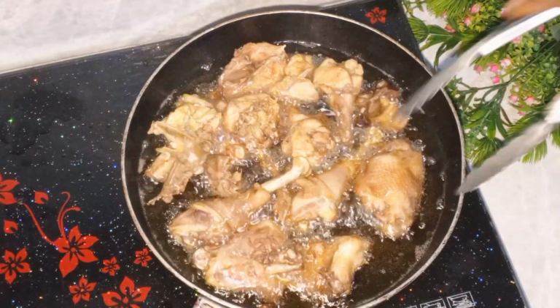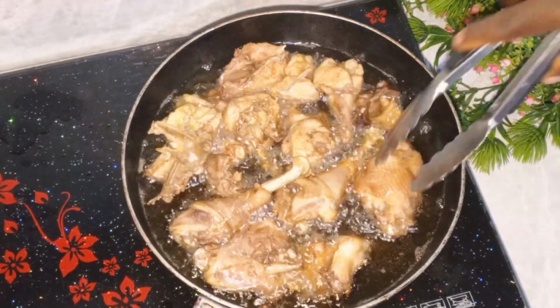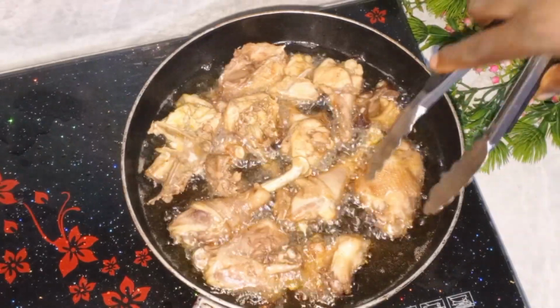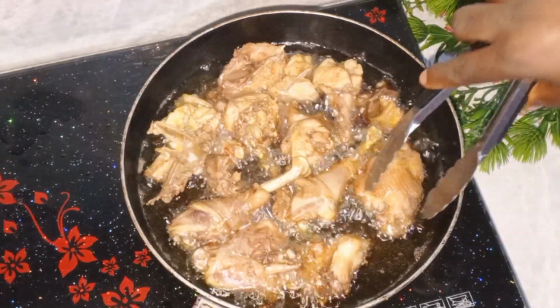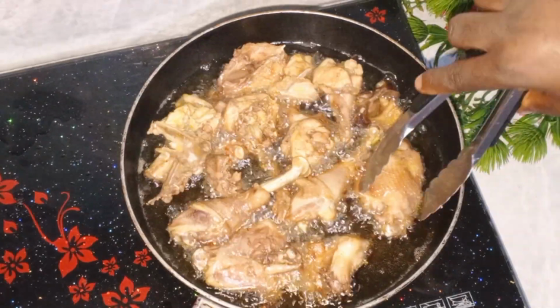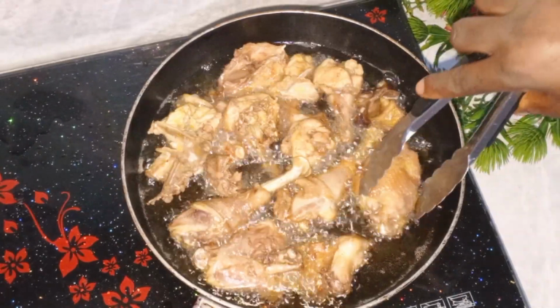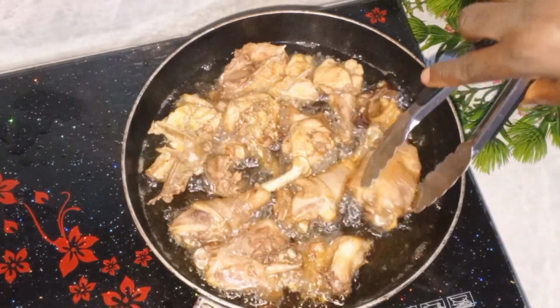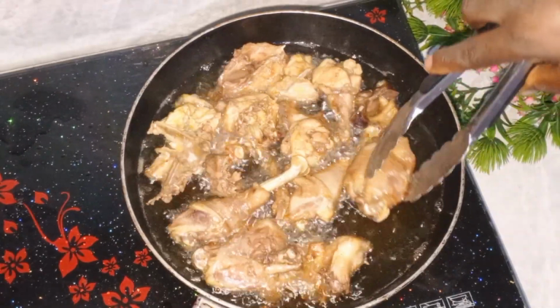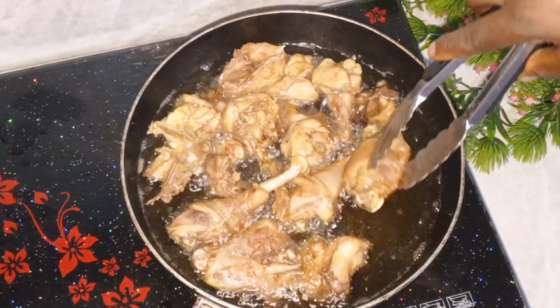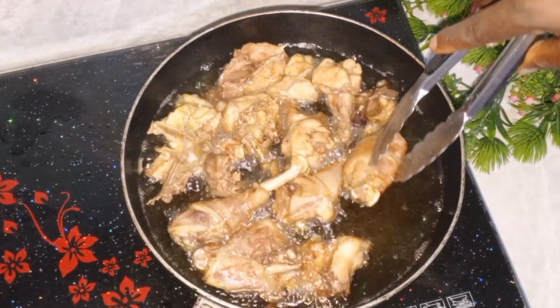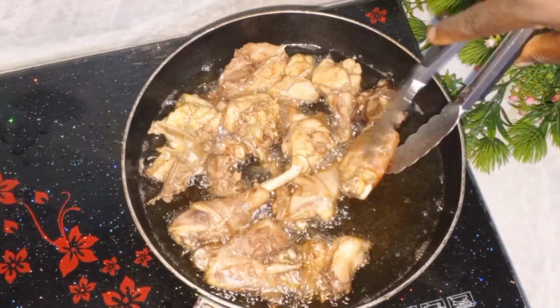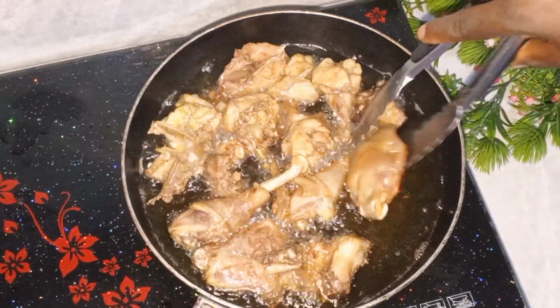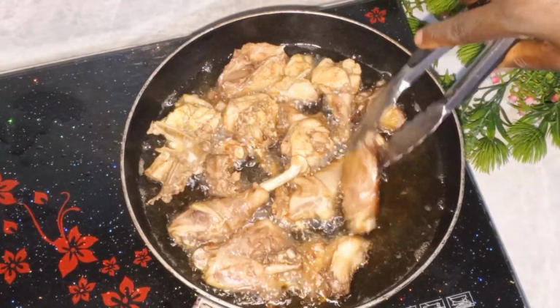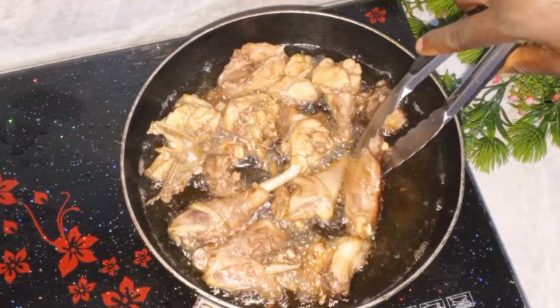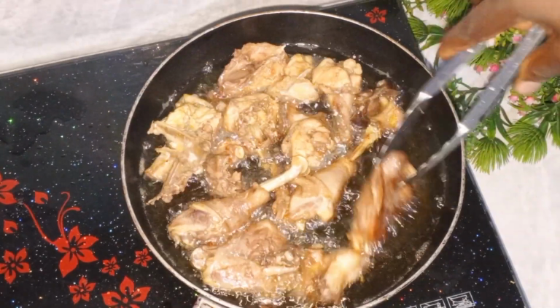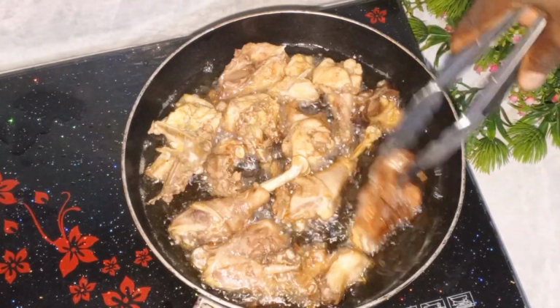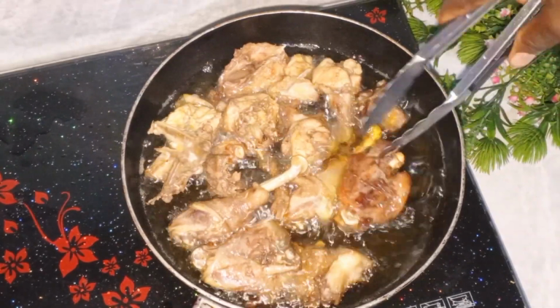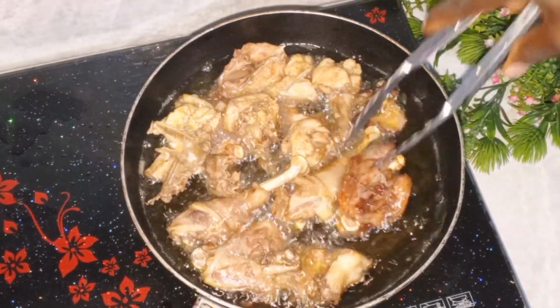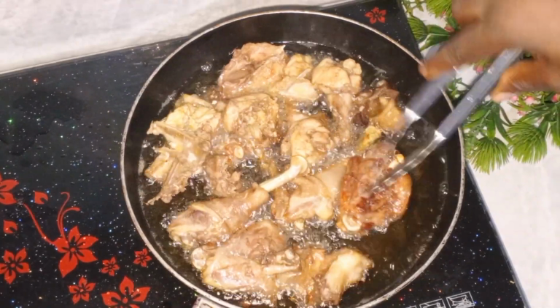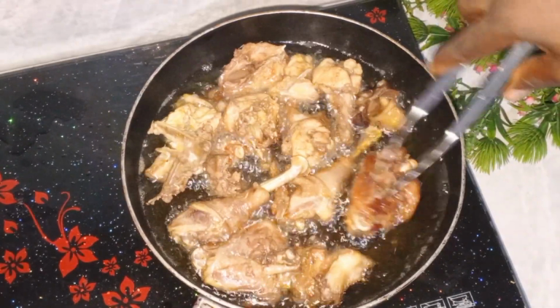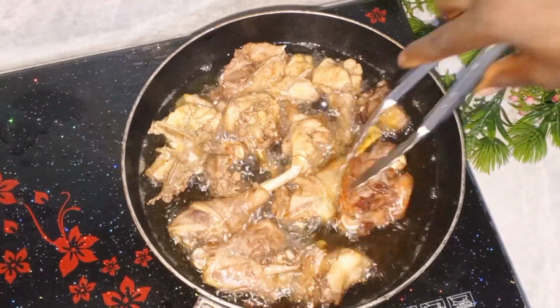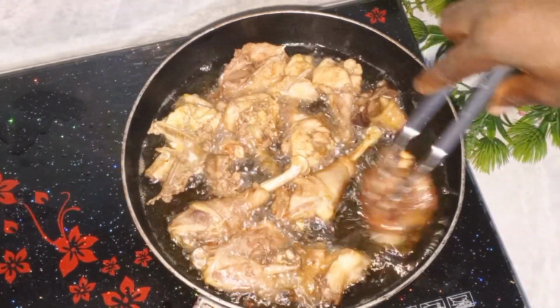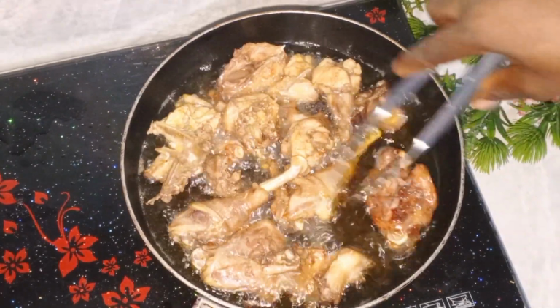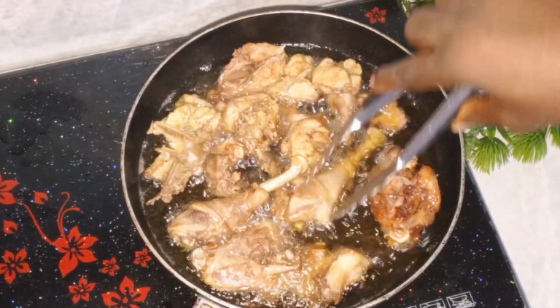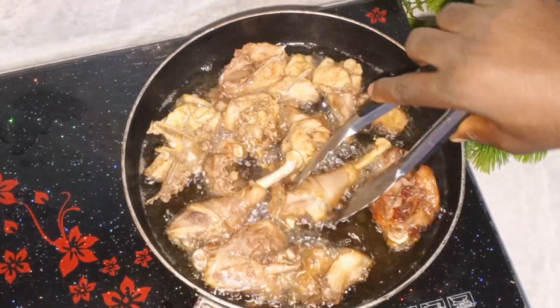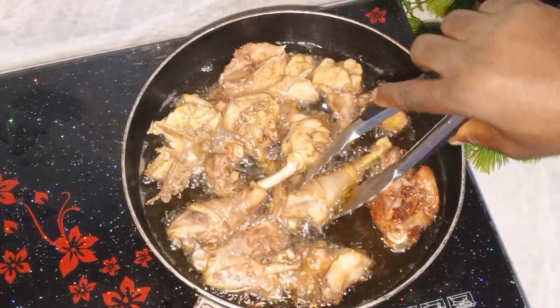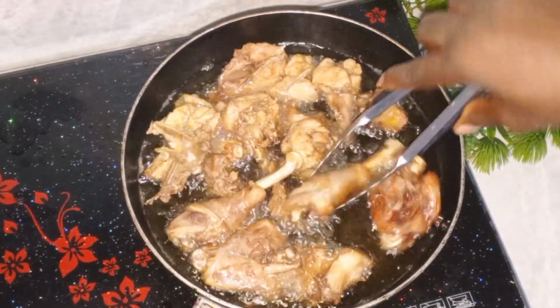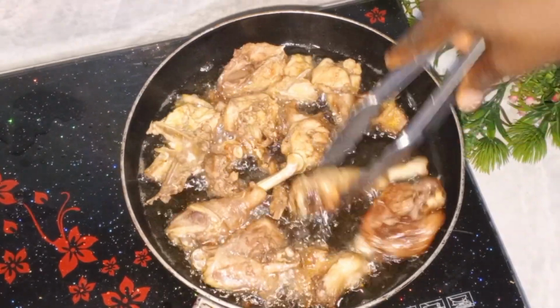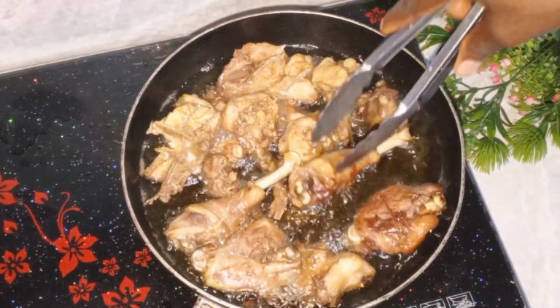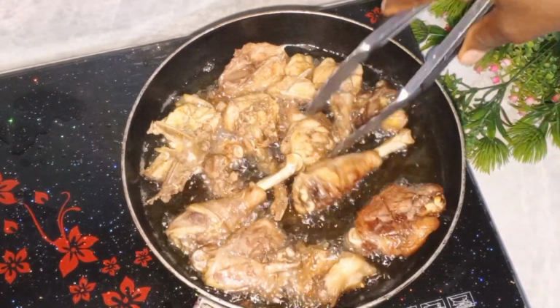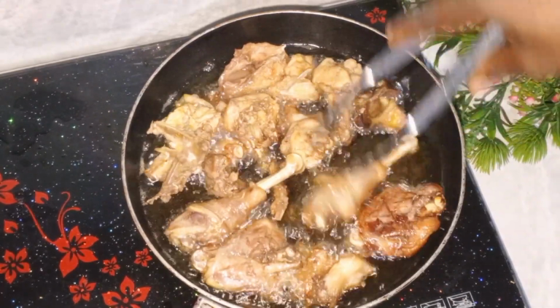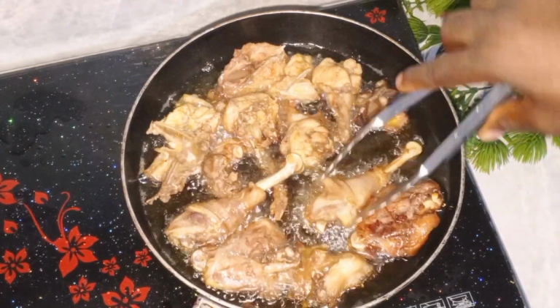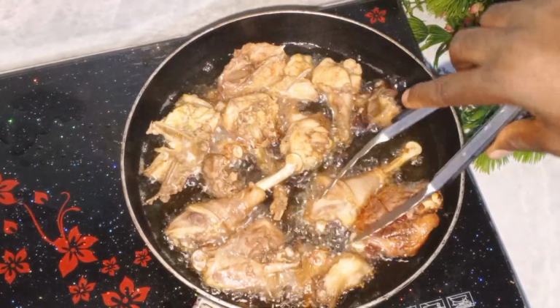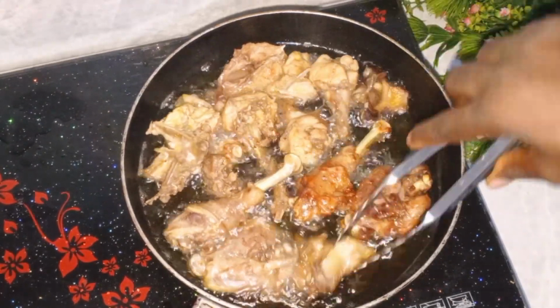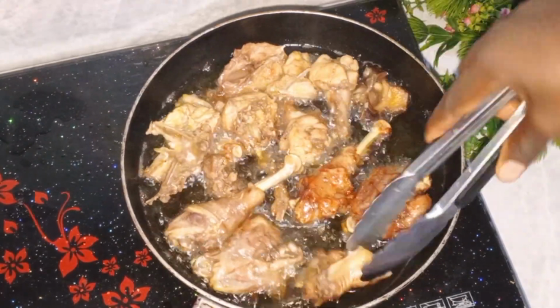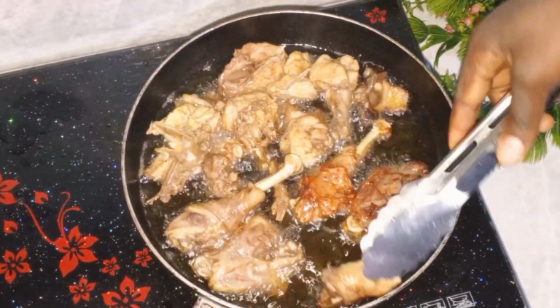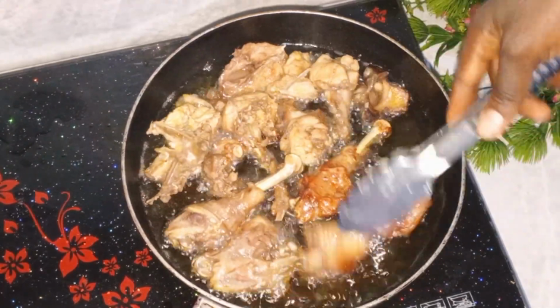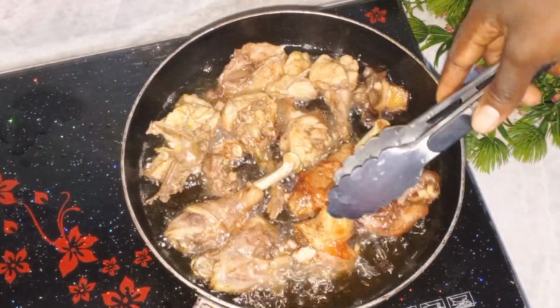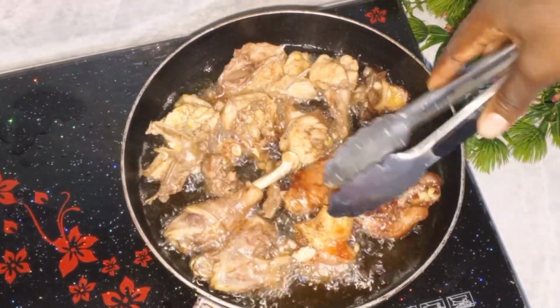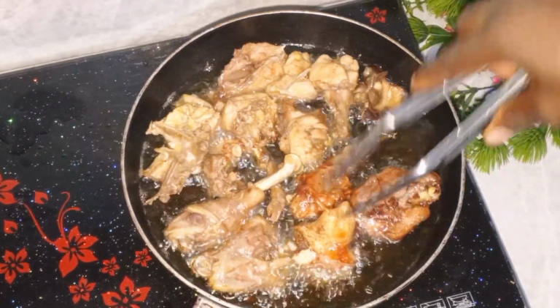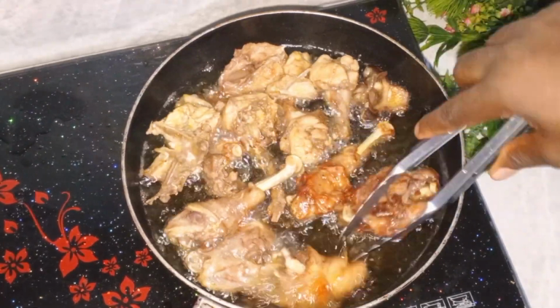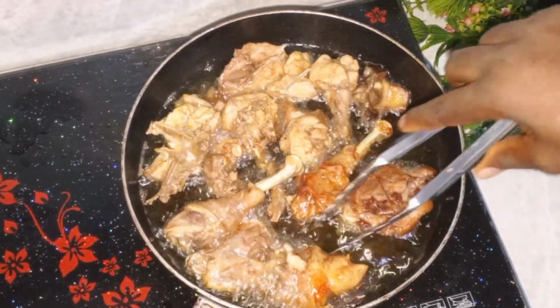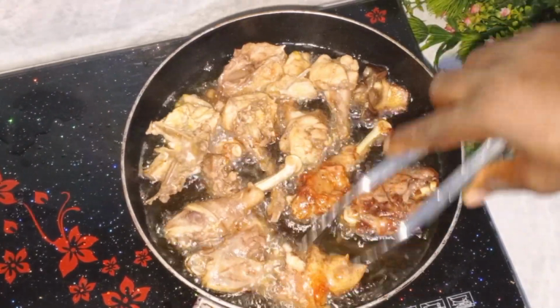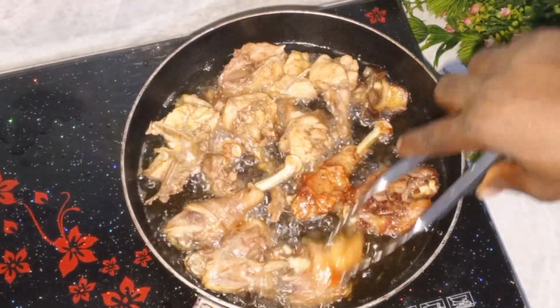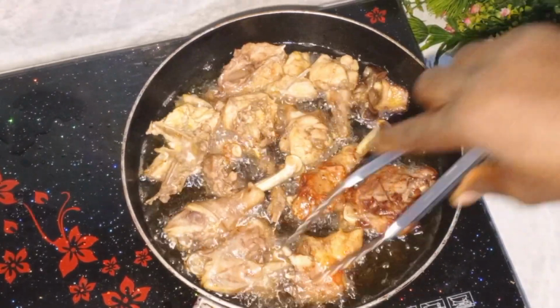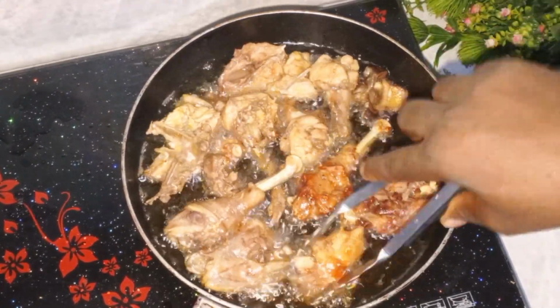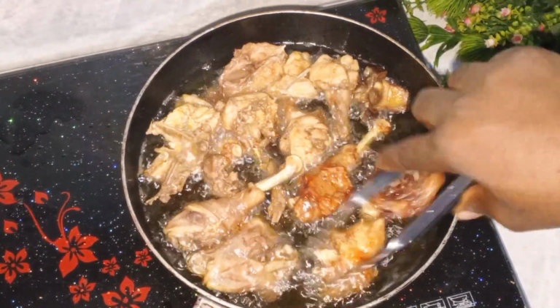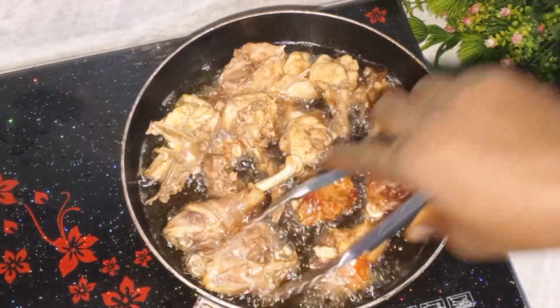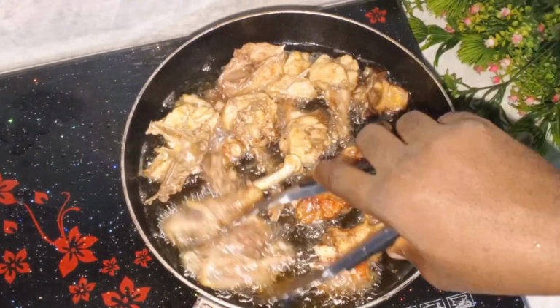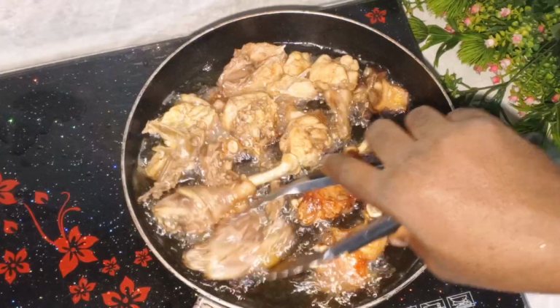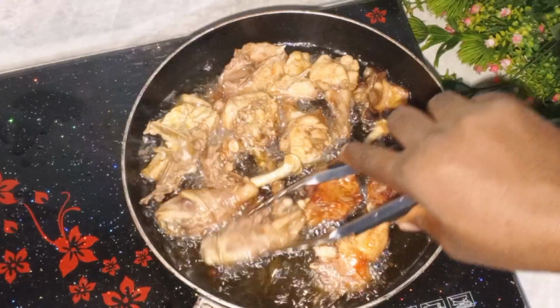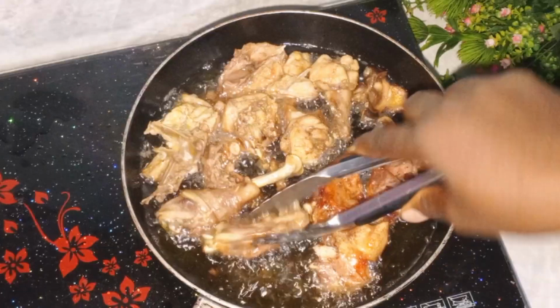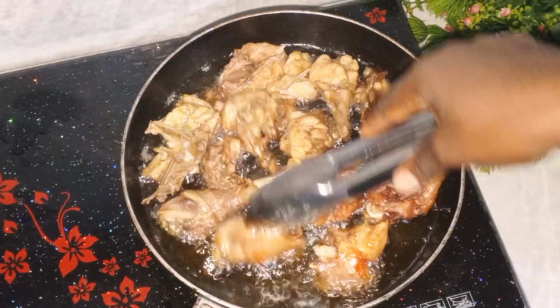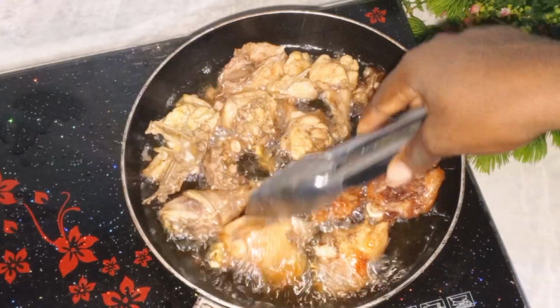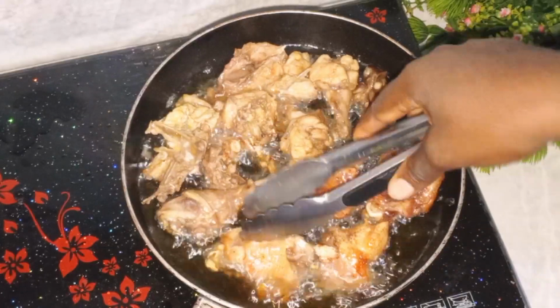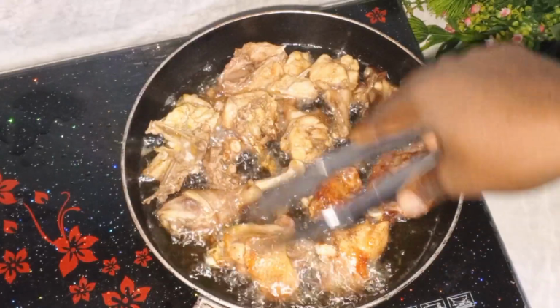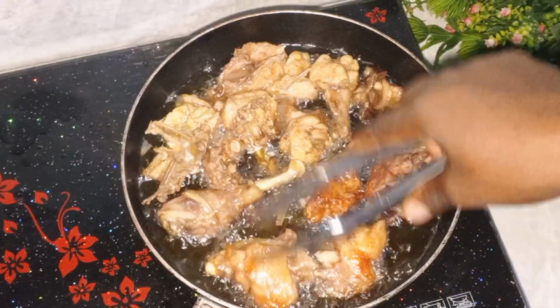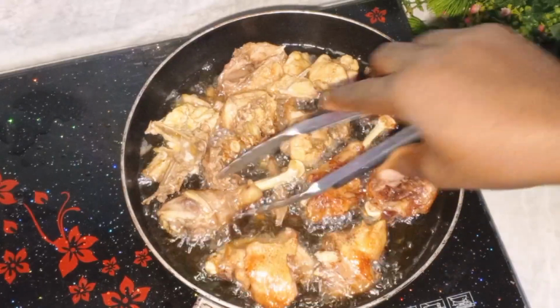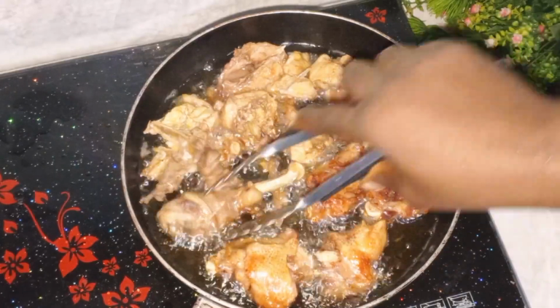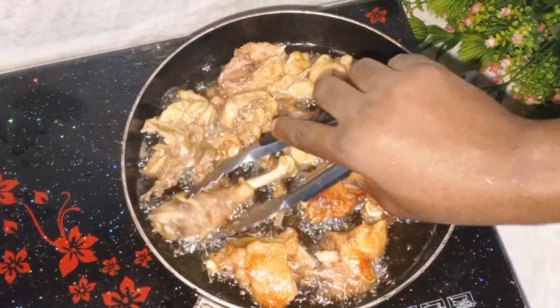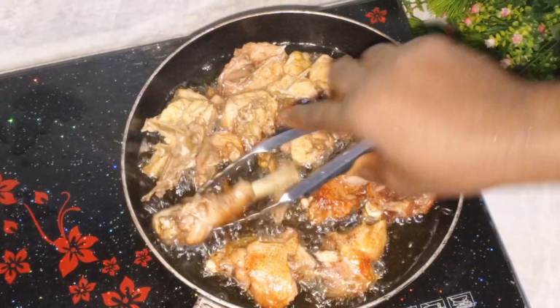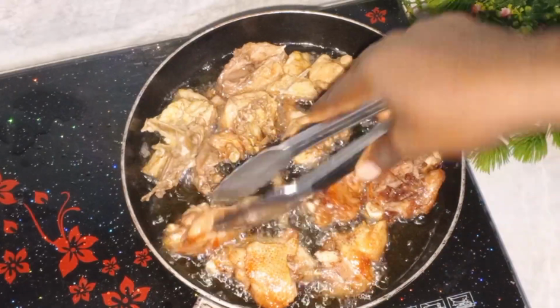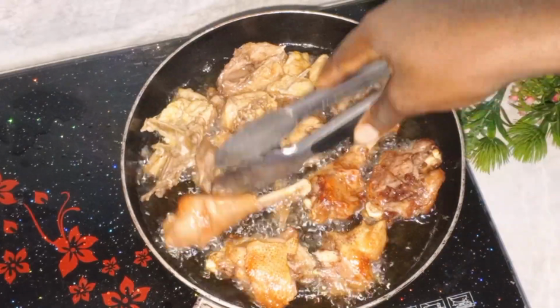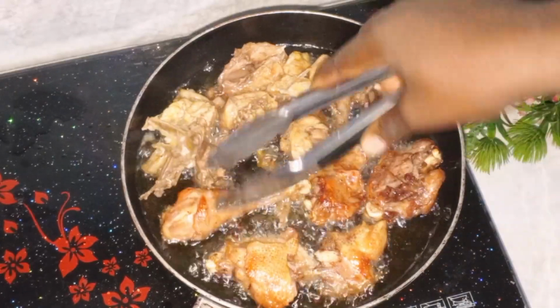At this point I went ahead and flipped the chicken over to the other side.